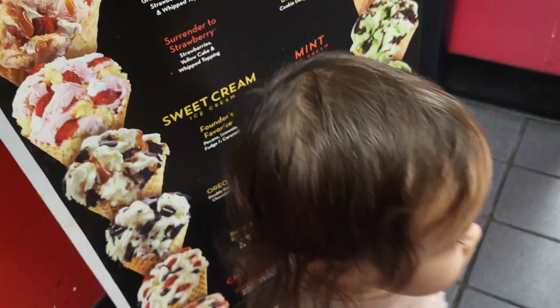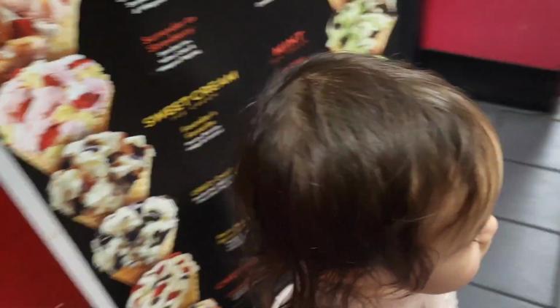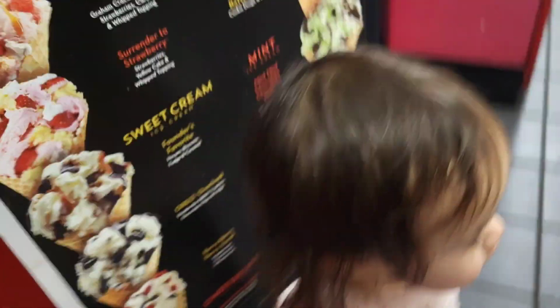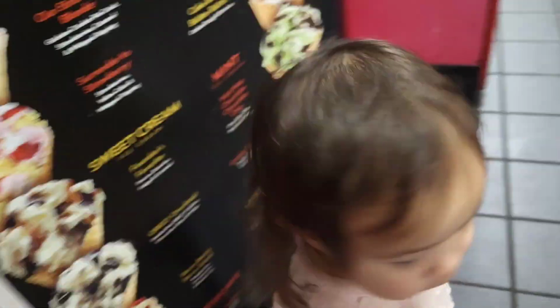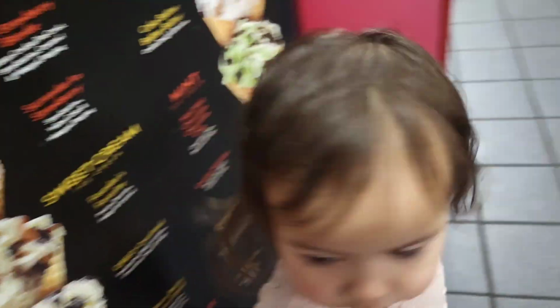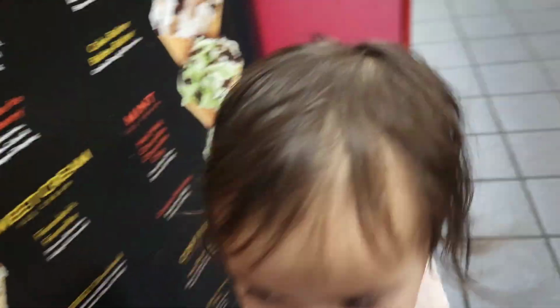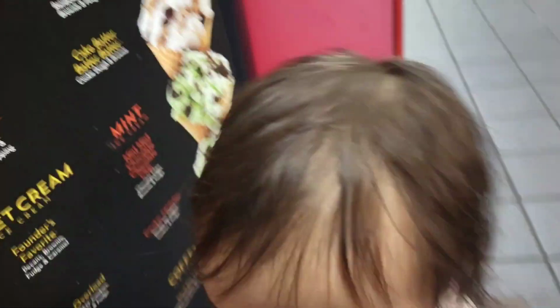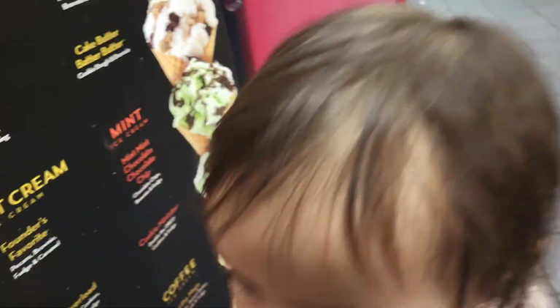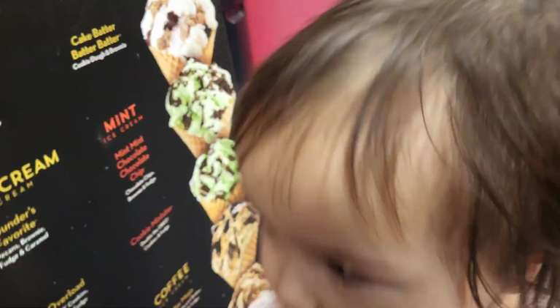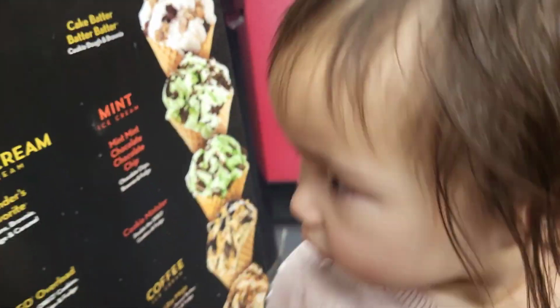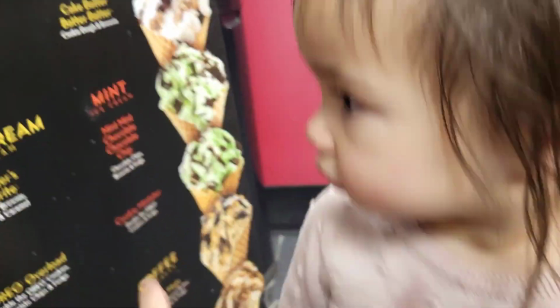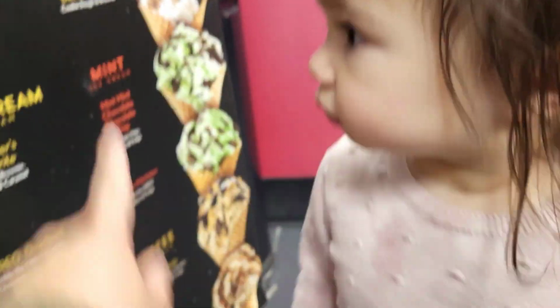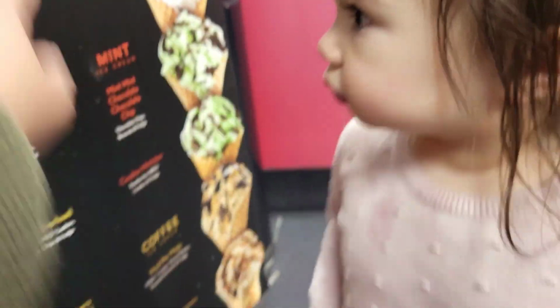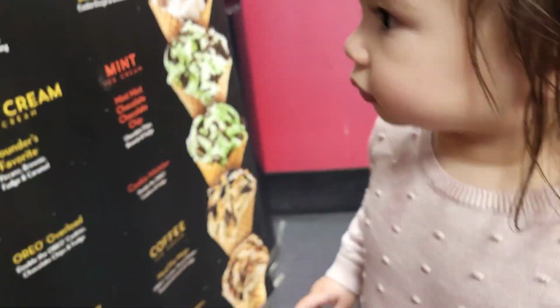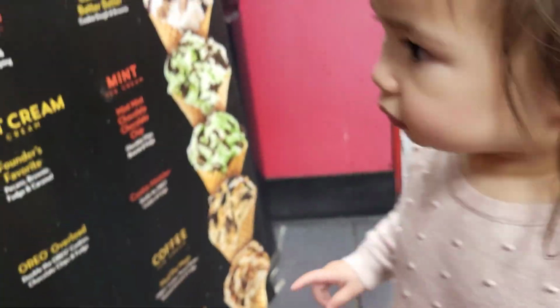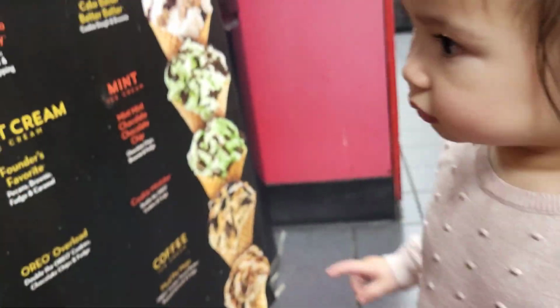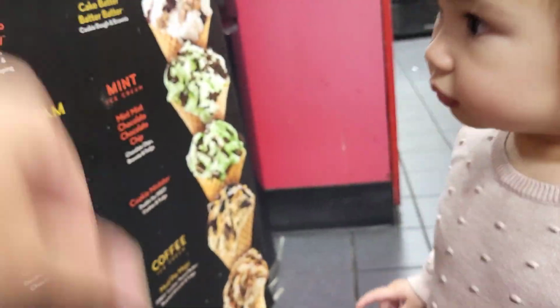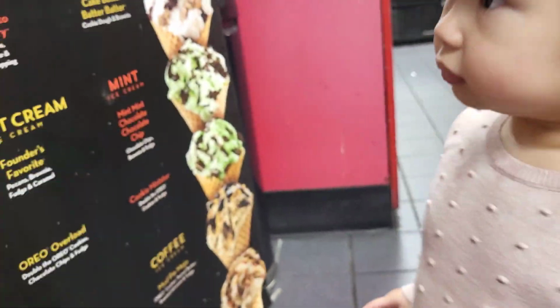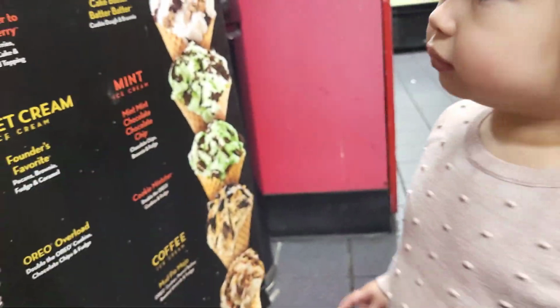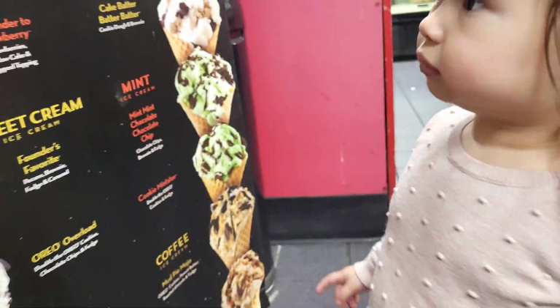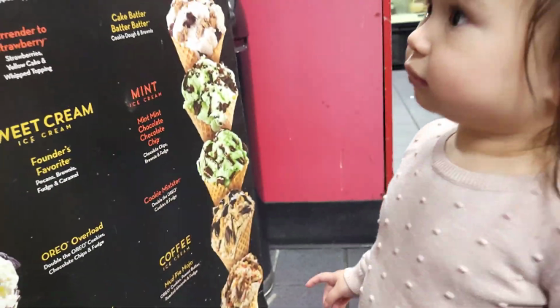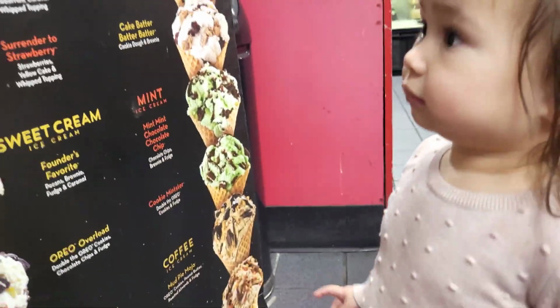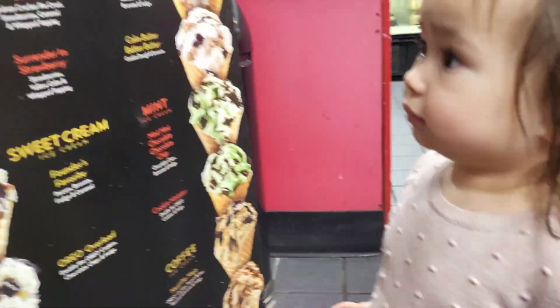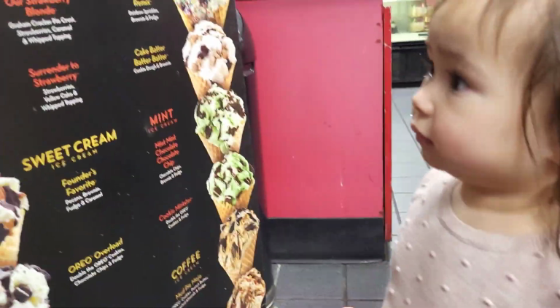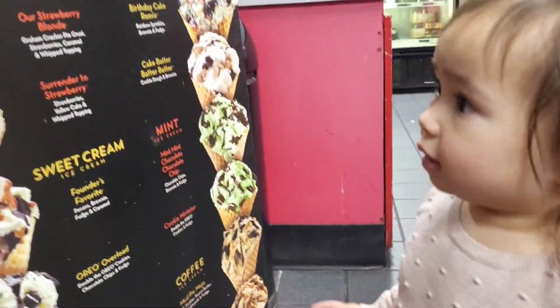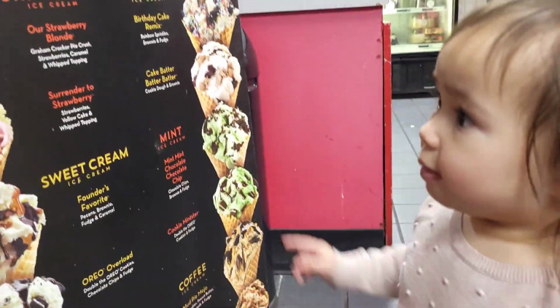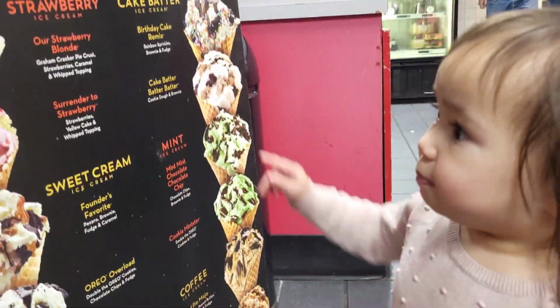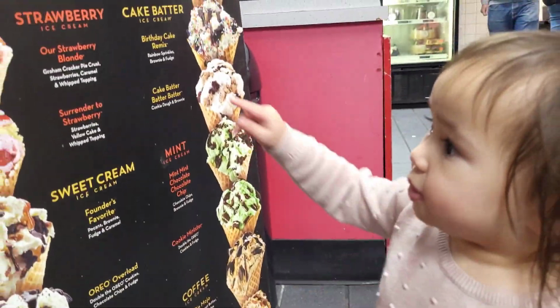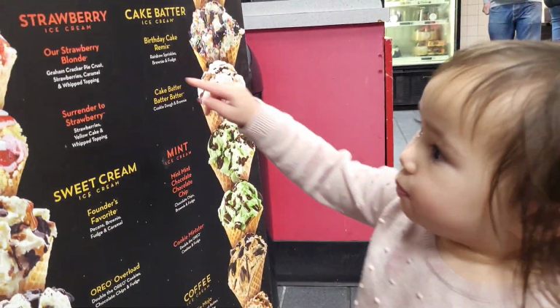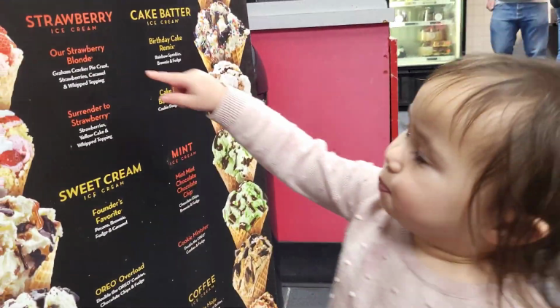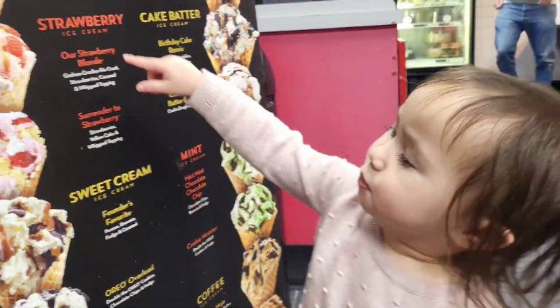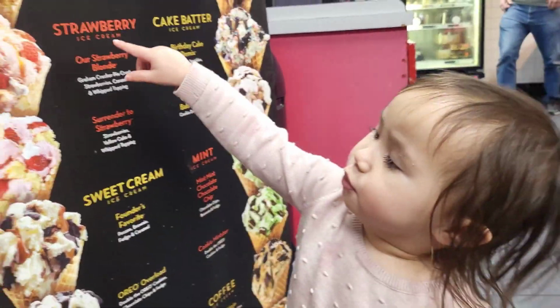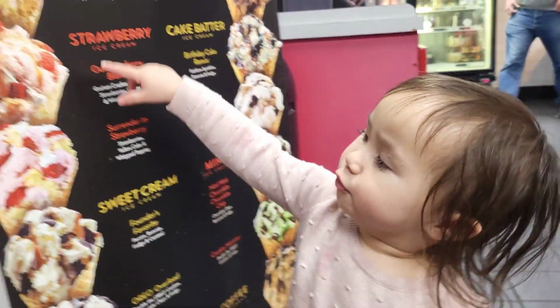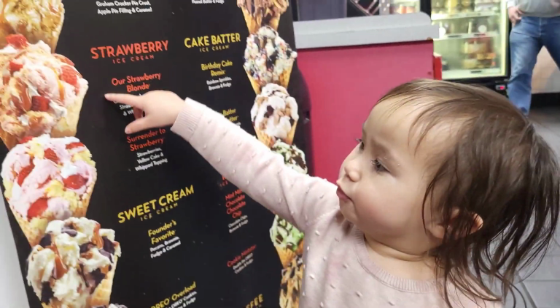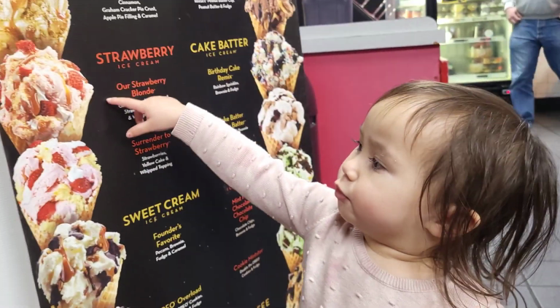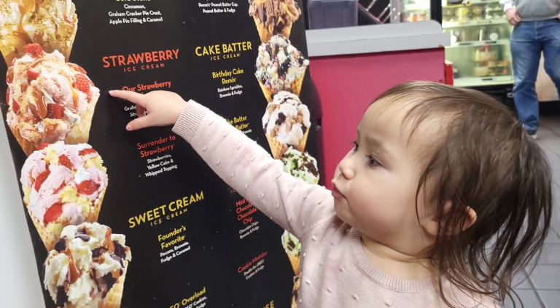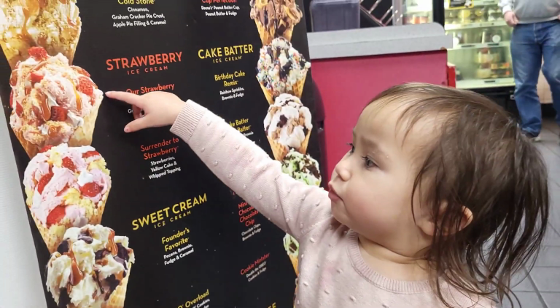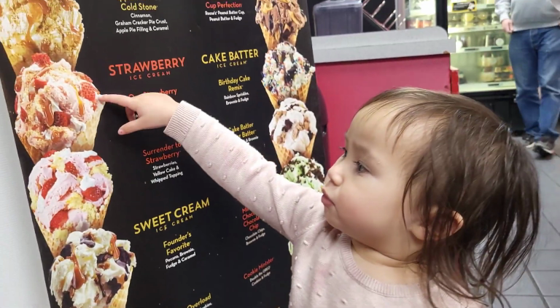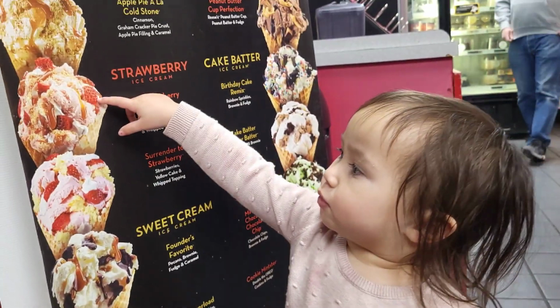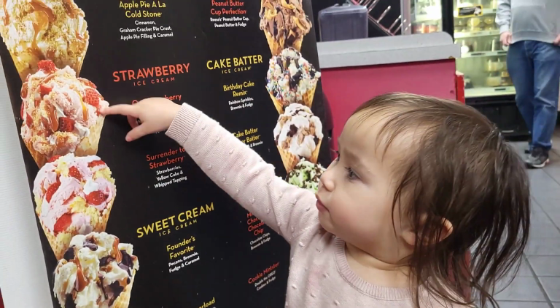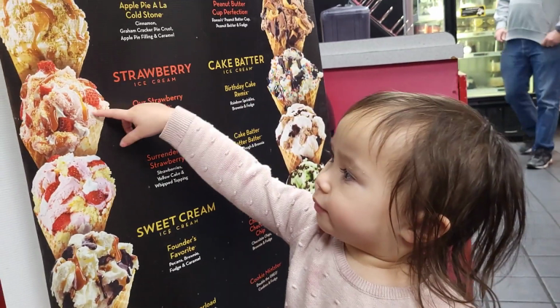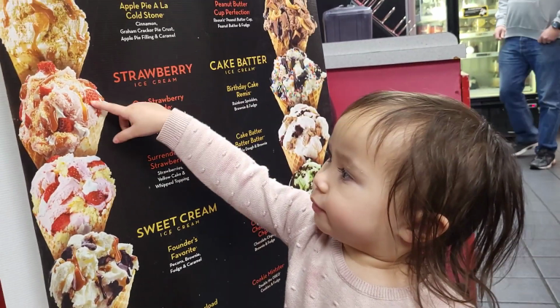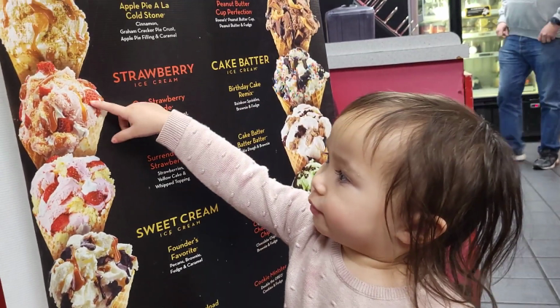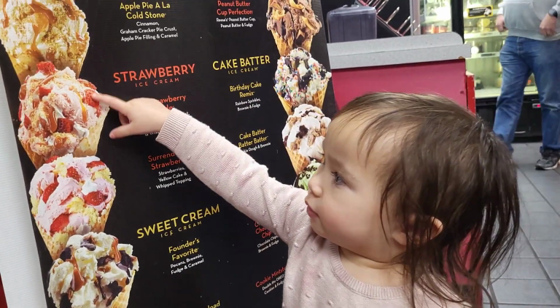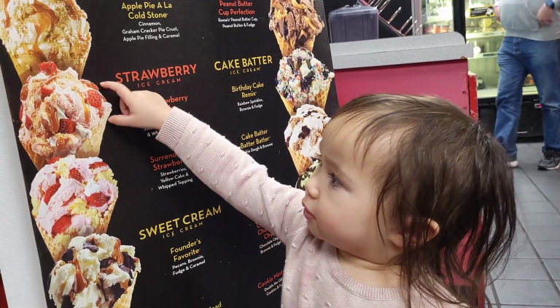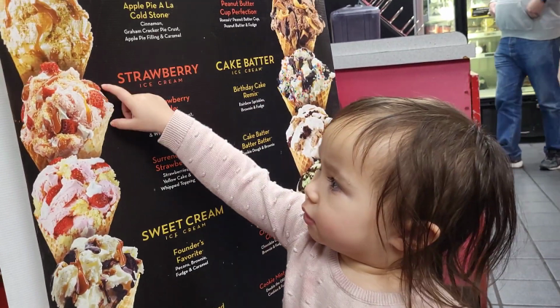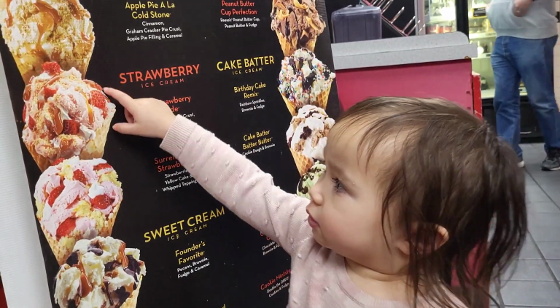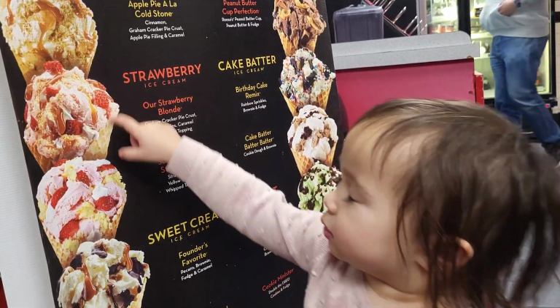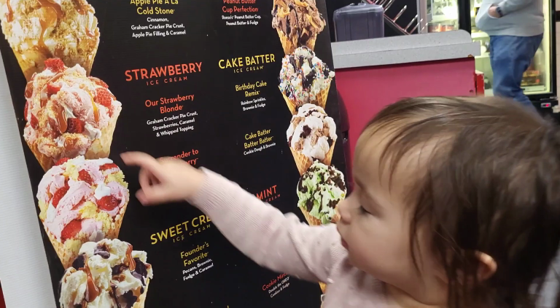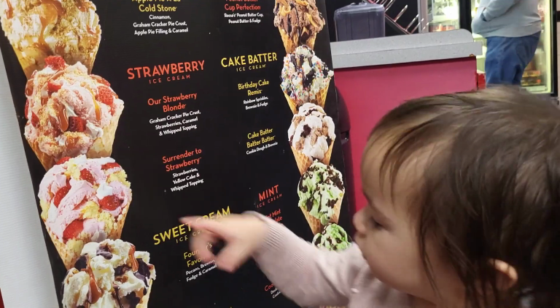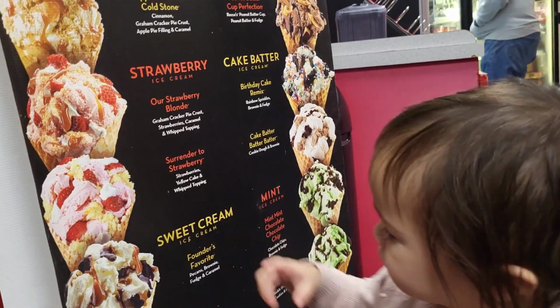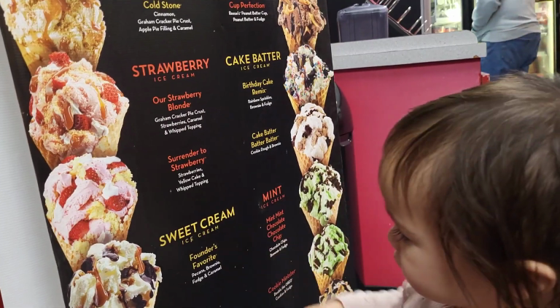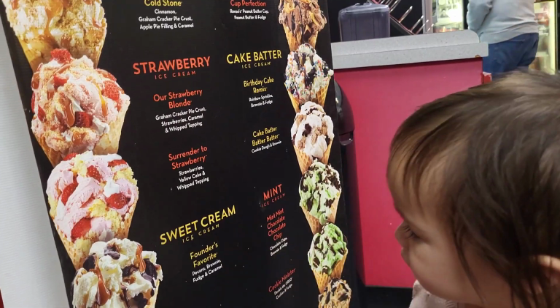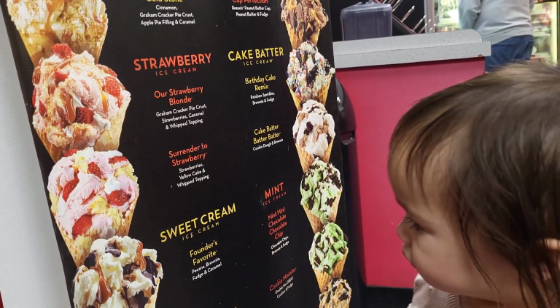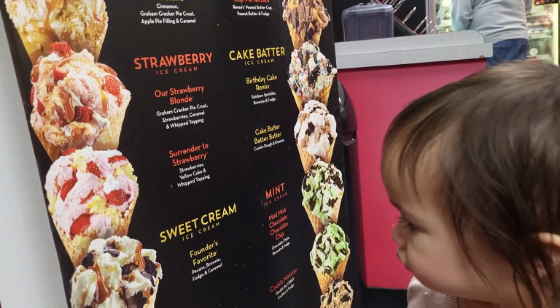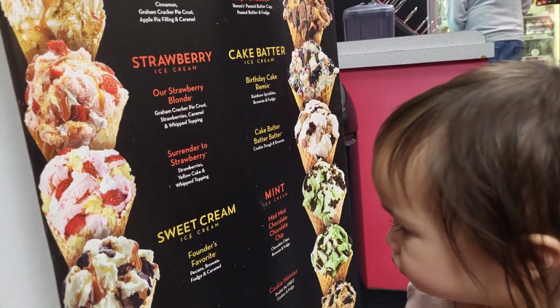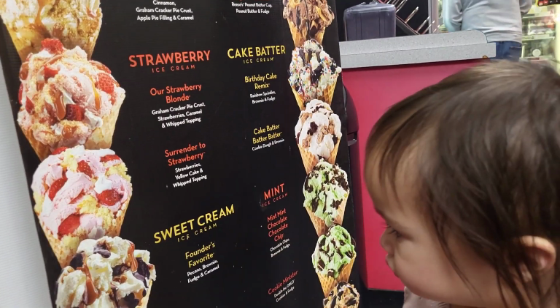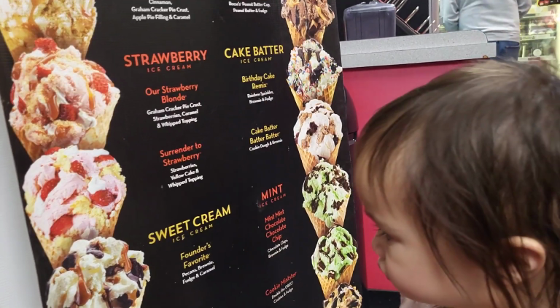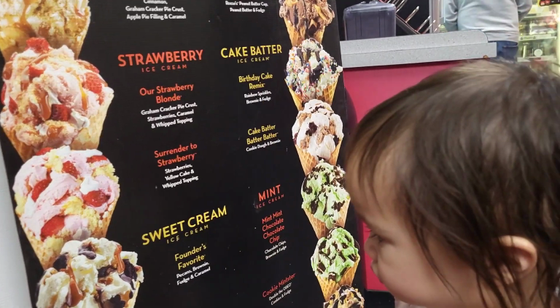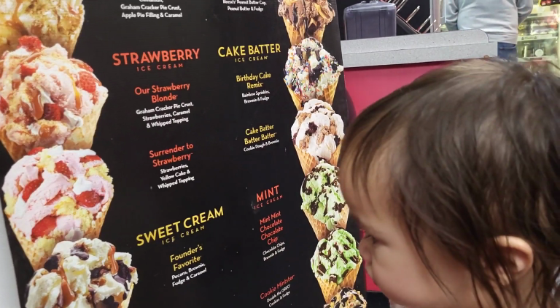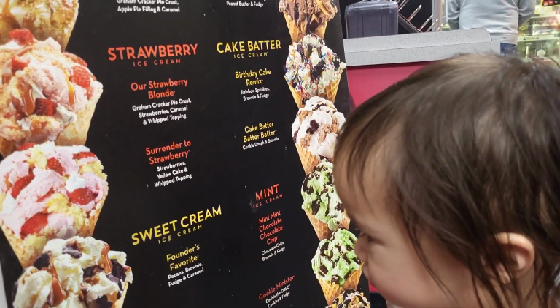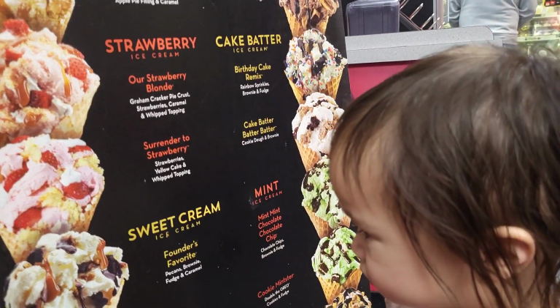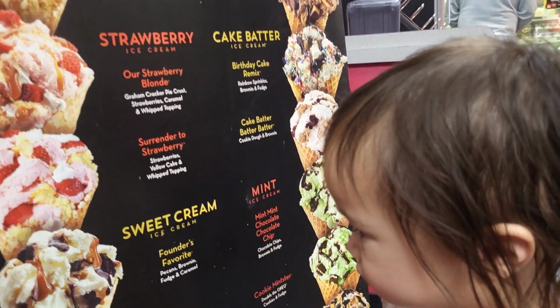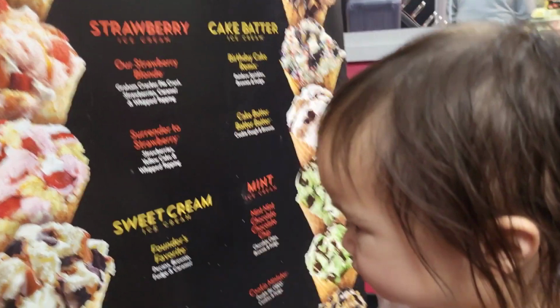Which one do you want? Which one? Oh, a strawberry. Okay.